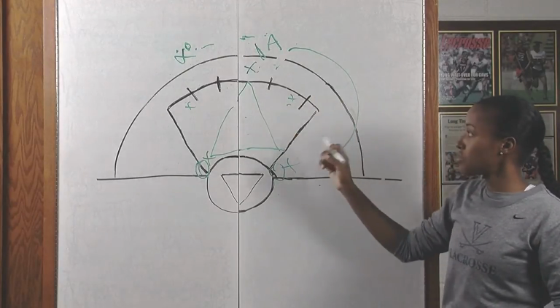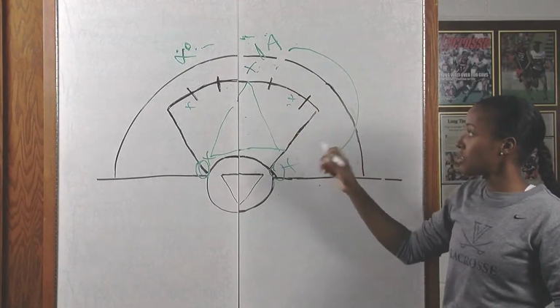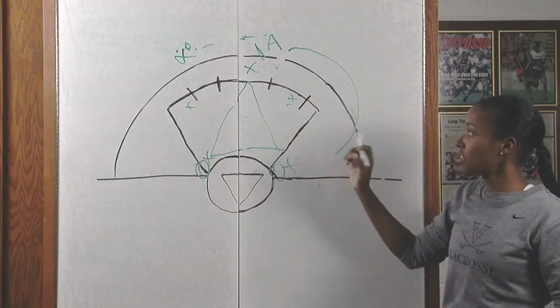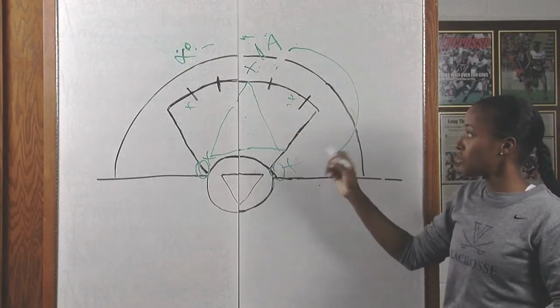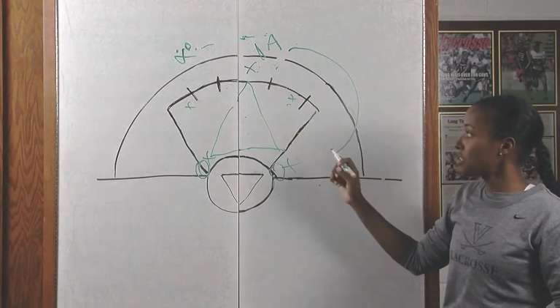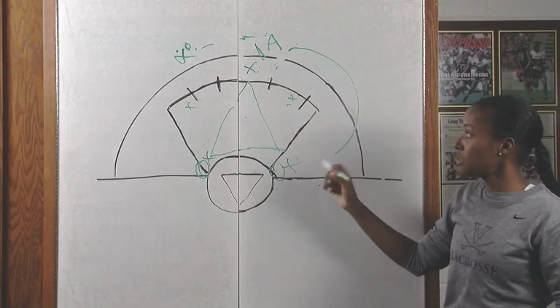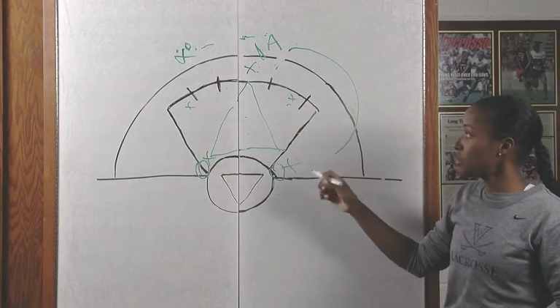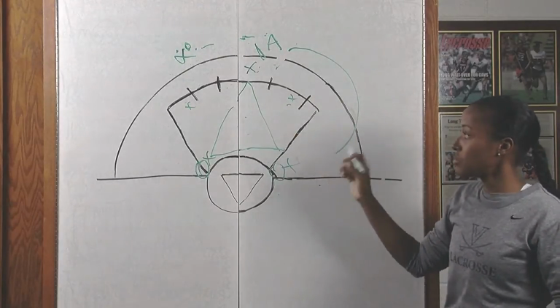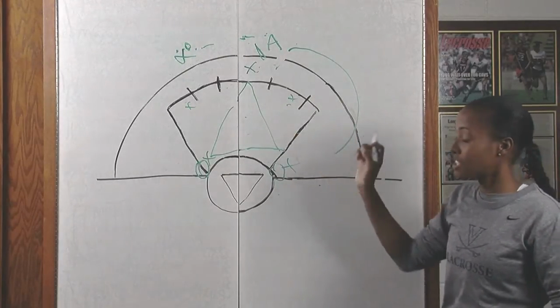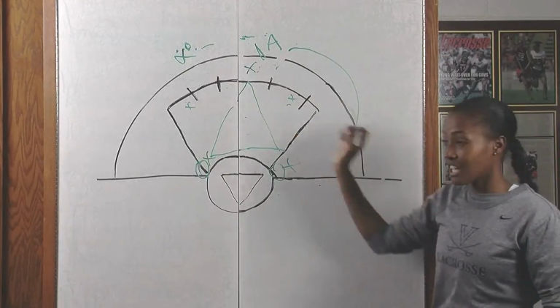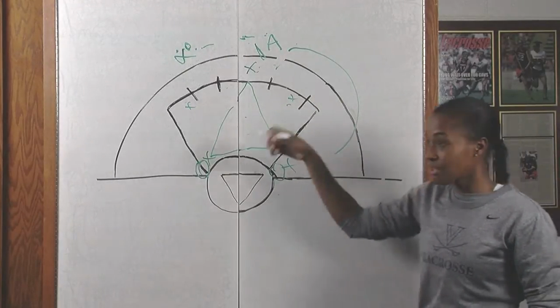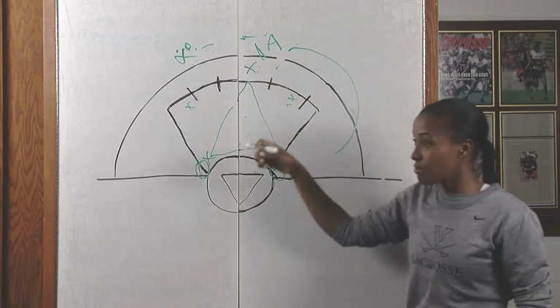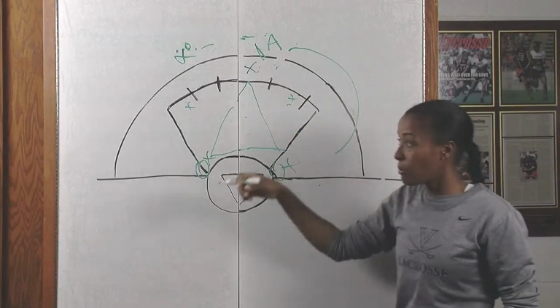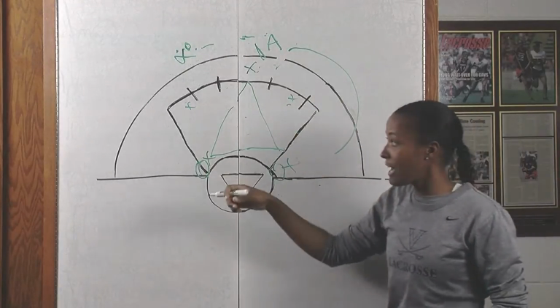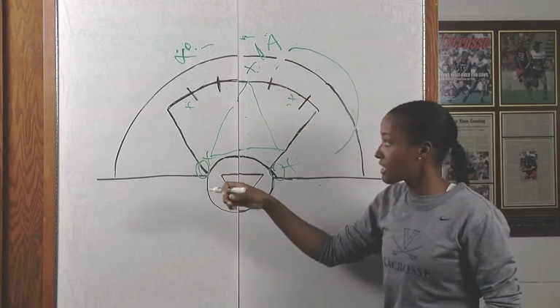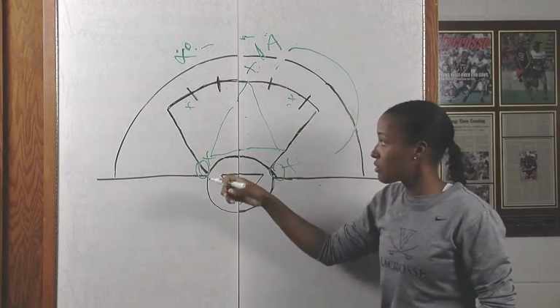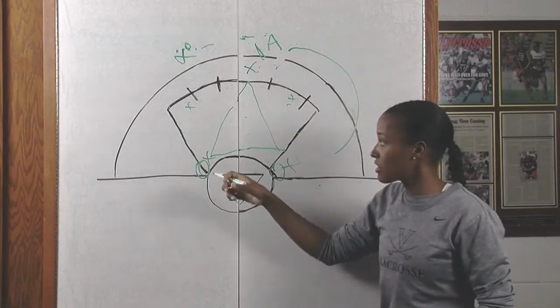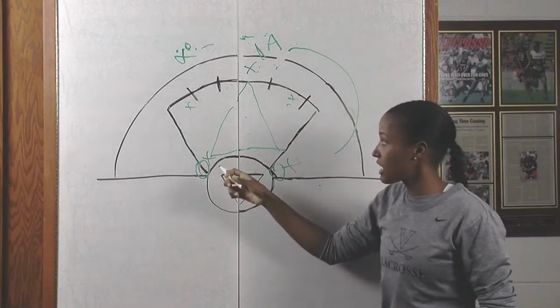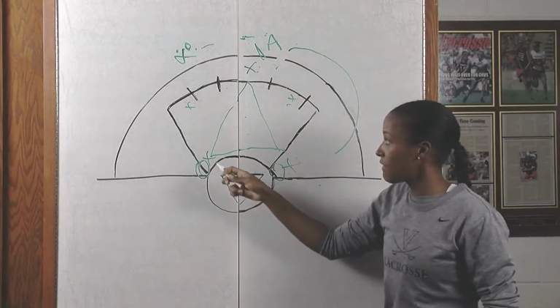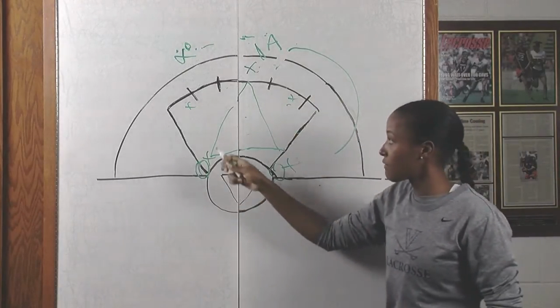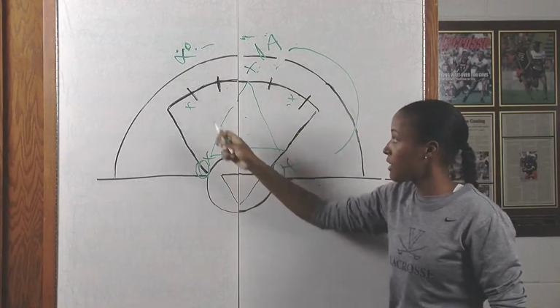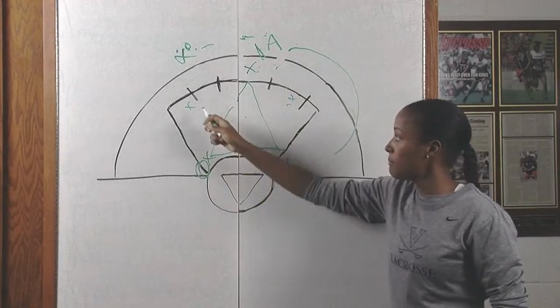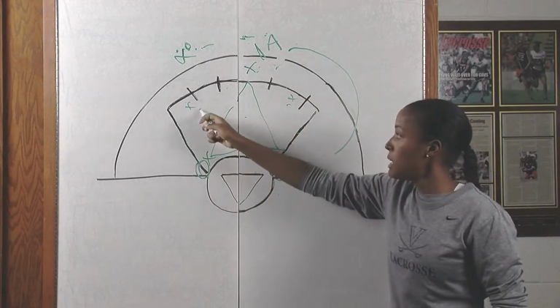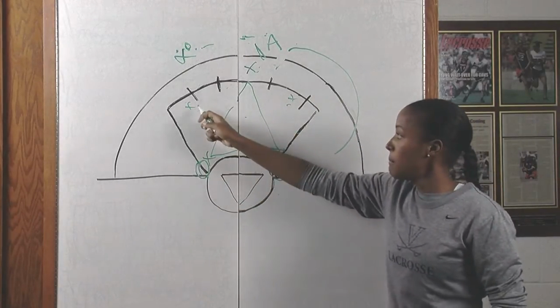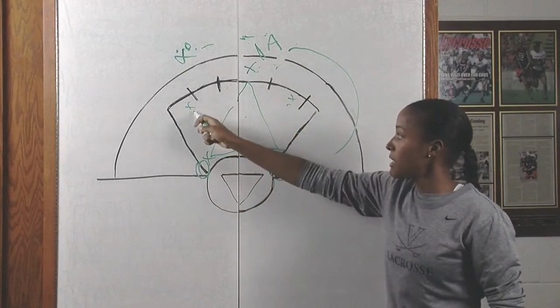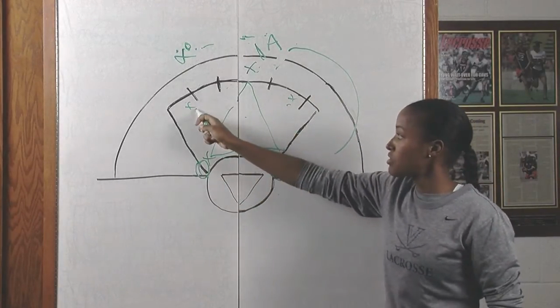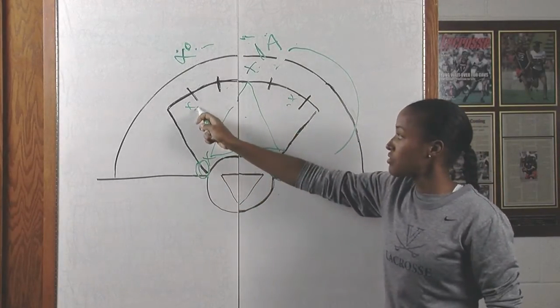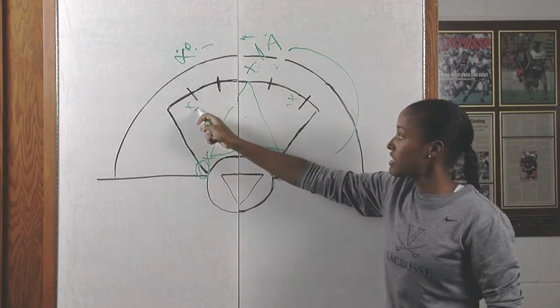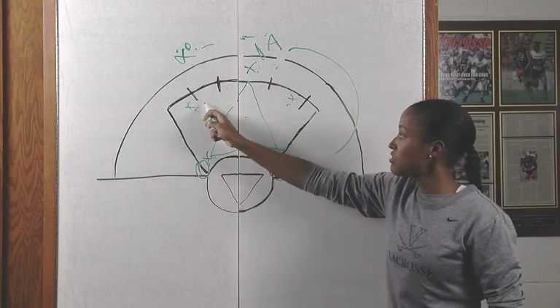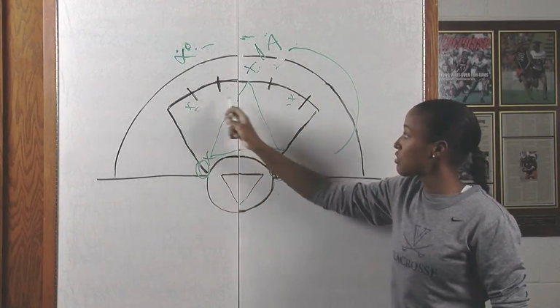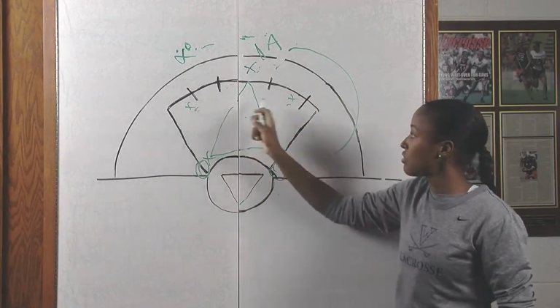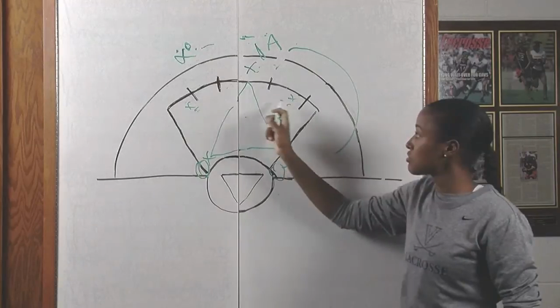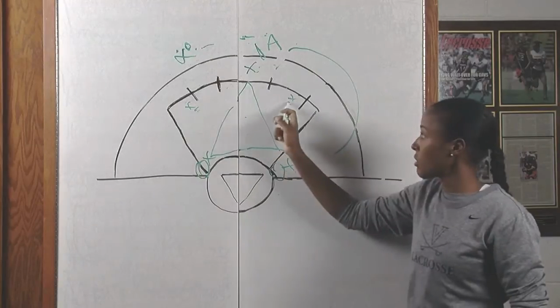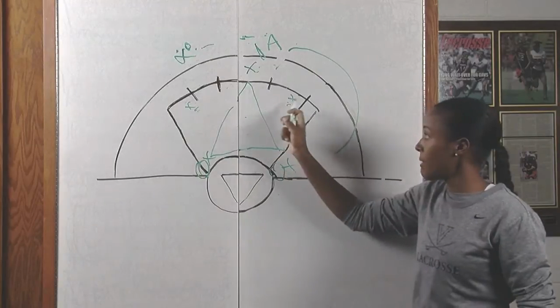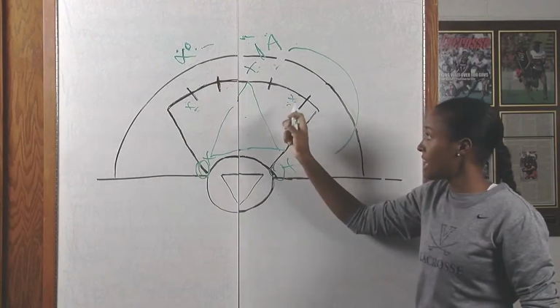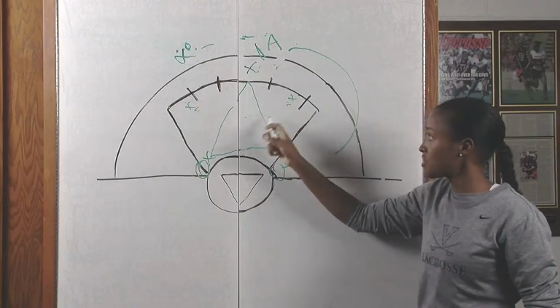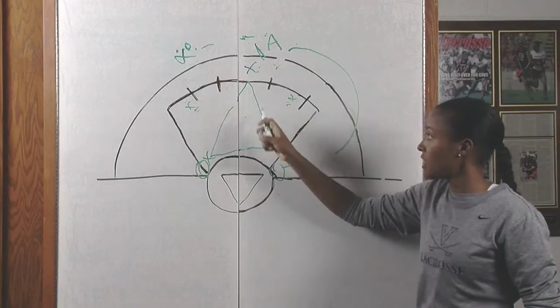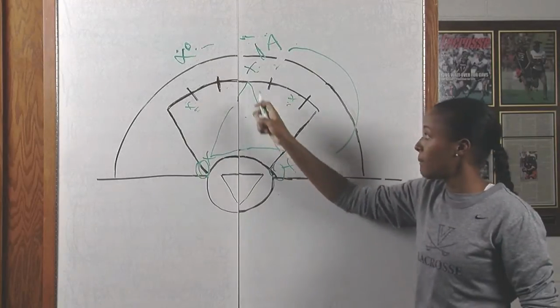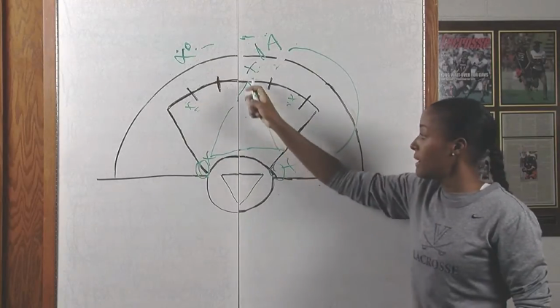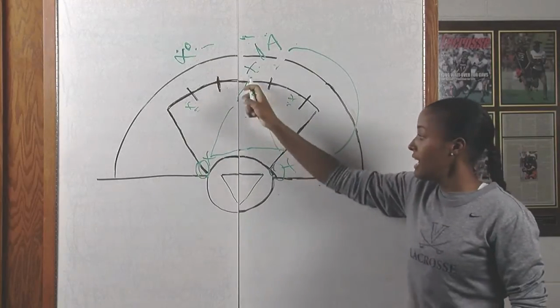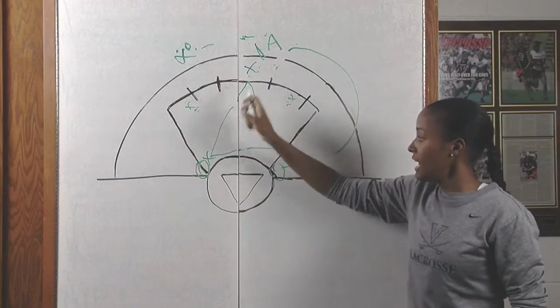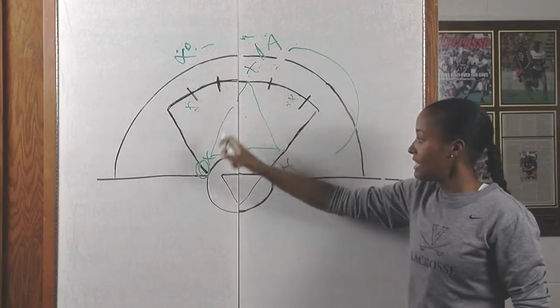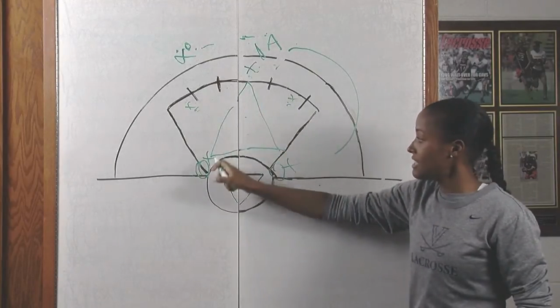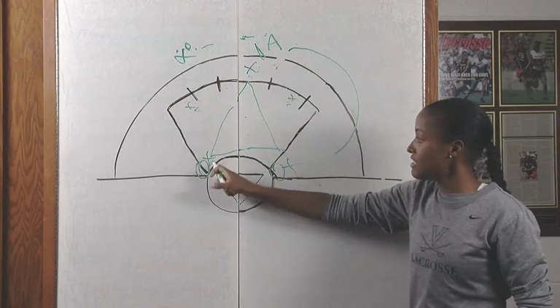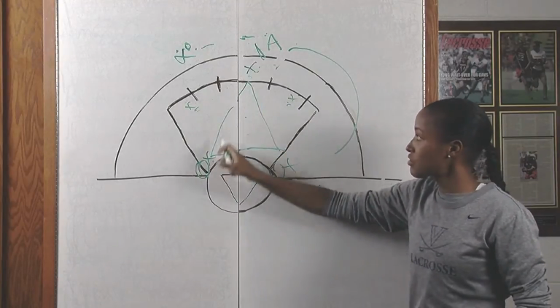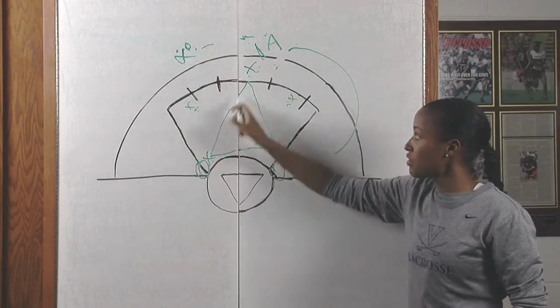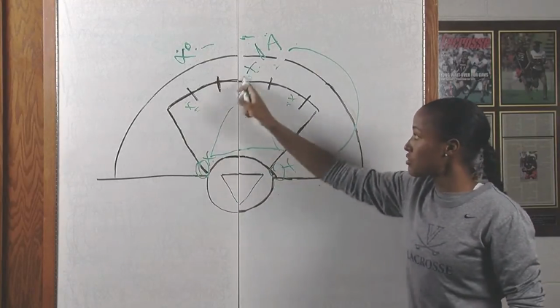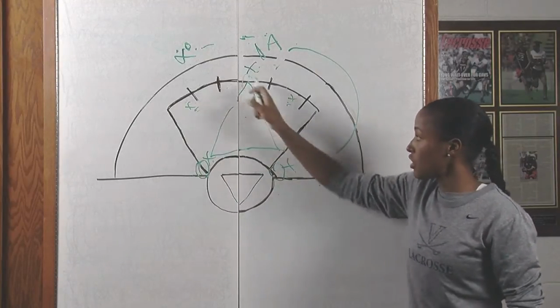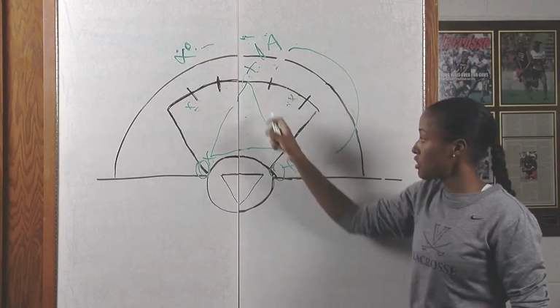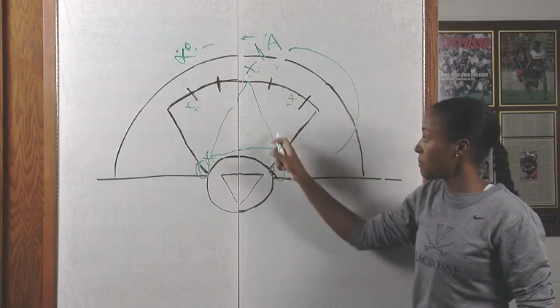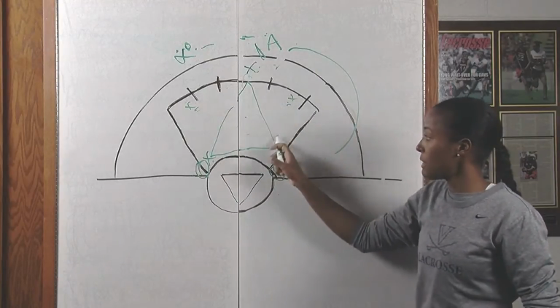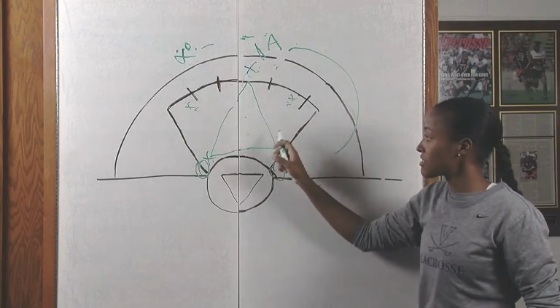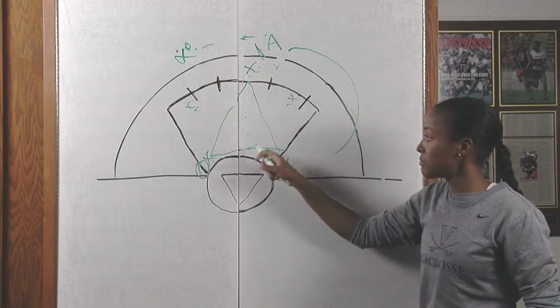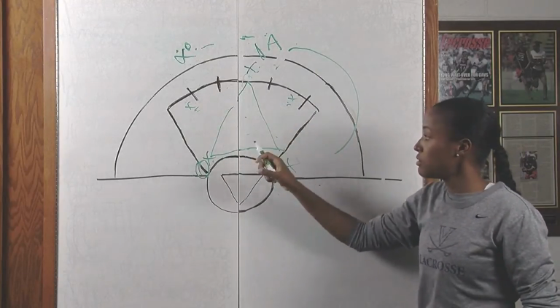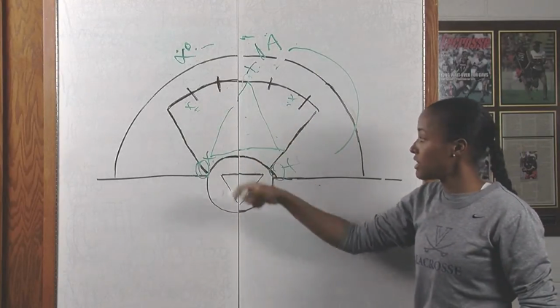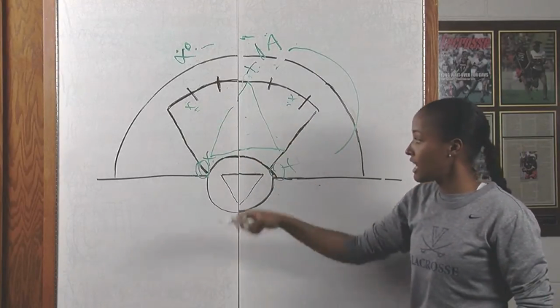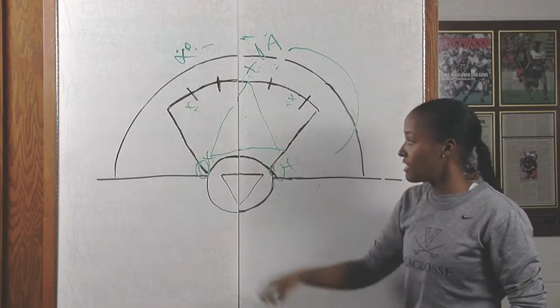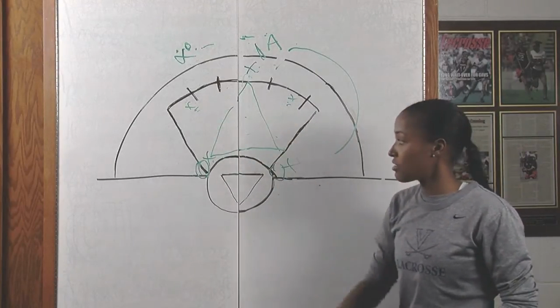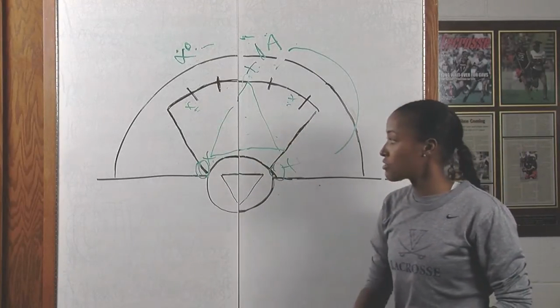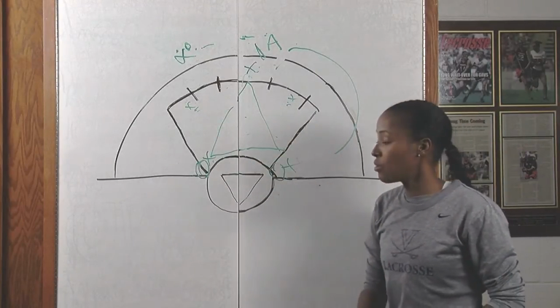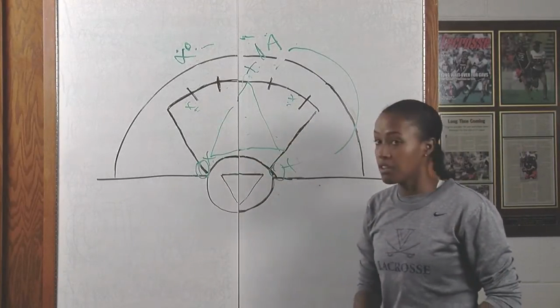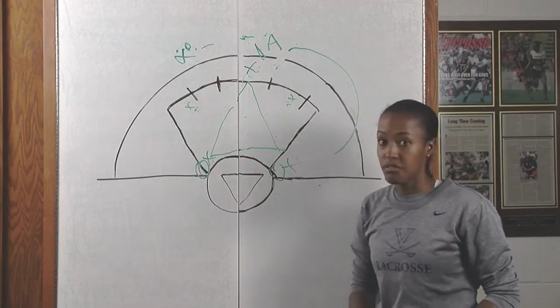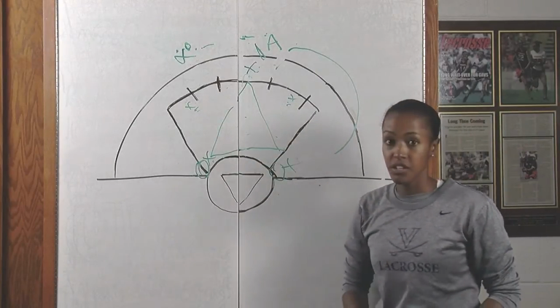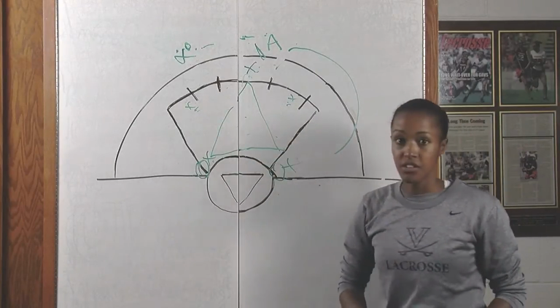In a 3-3 triangle, make sure your team knows to get the ball back to where it came from. Make sure these girls are matched up, and these girls are your best communicators on the field.